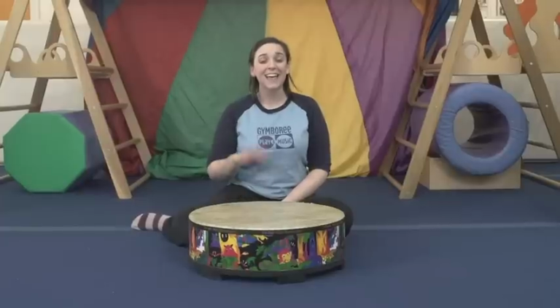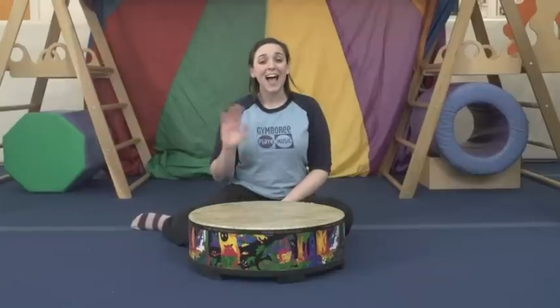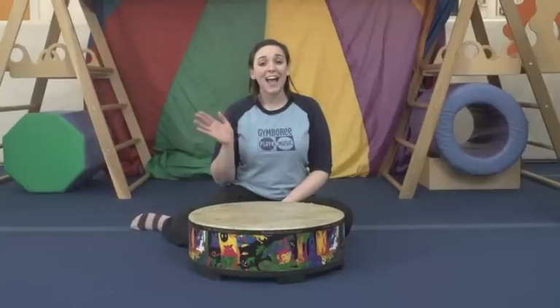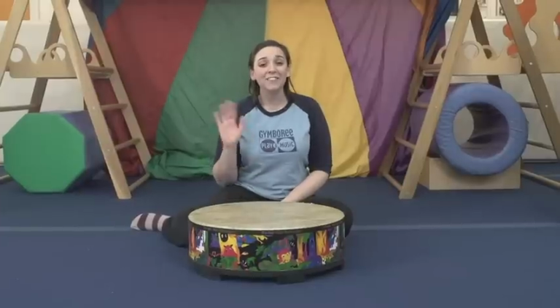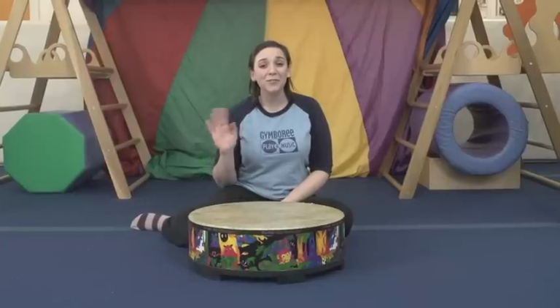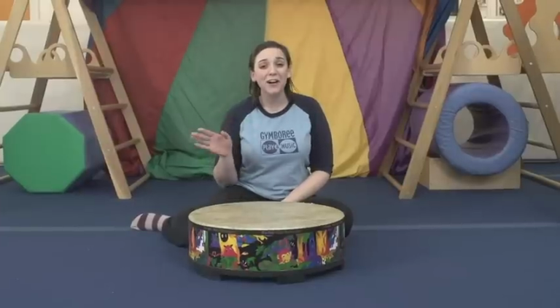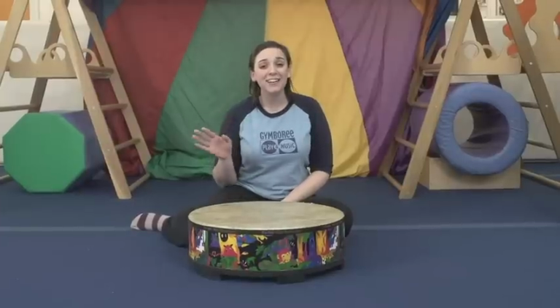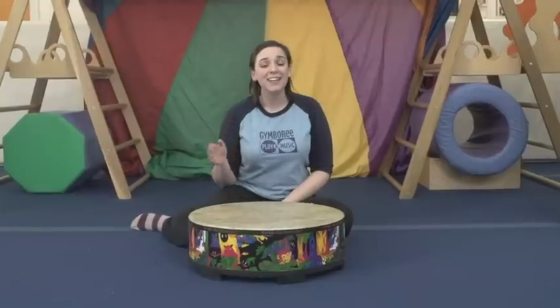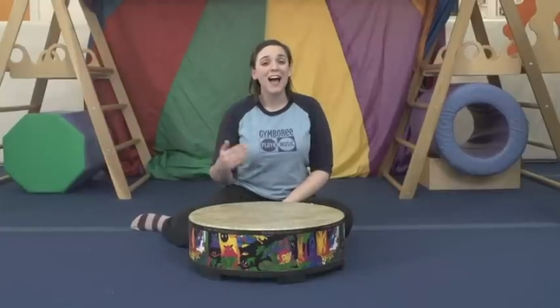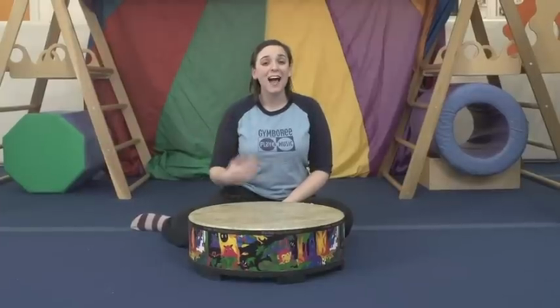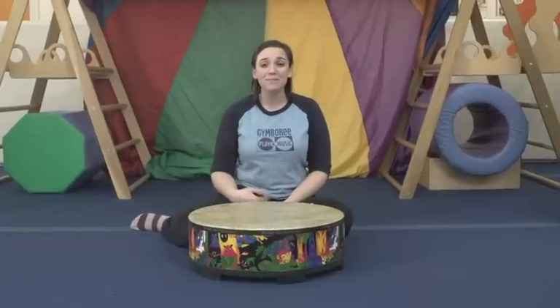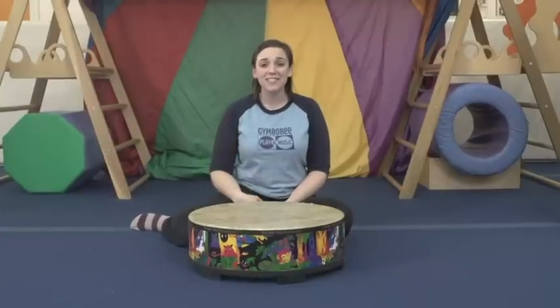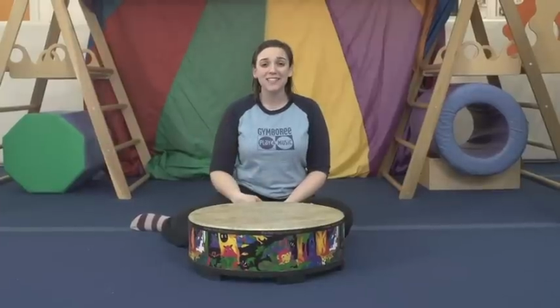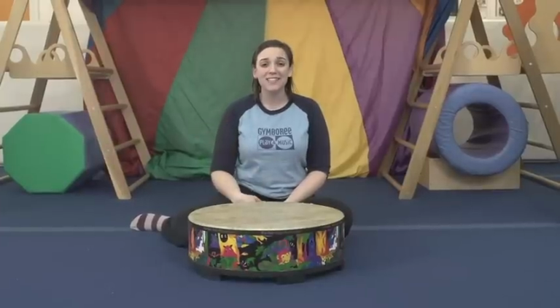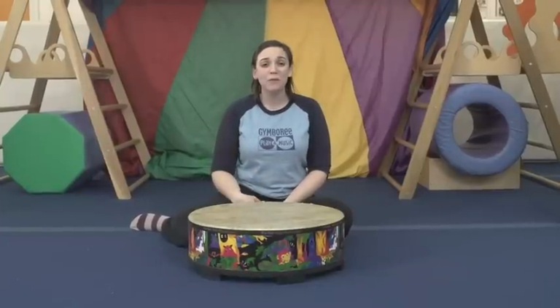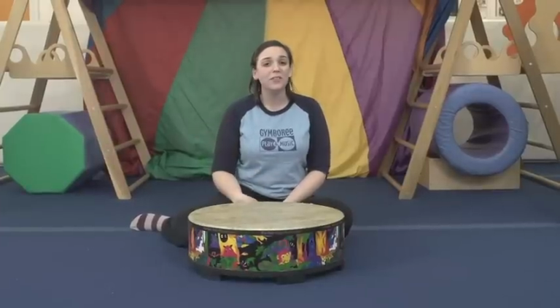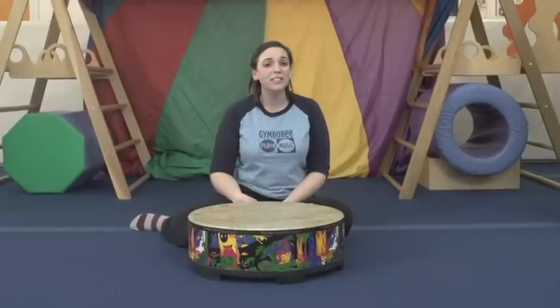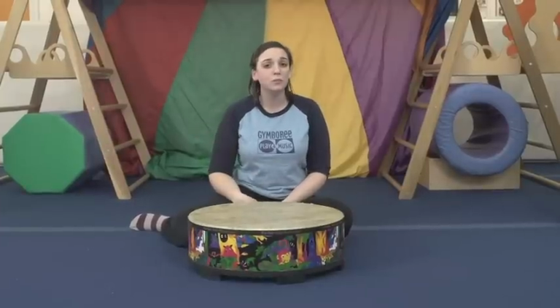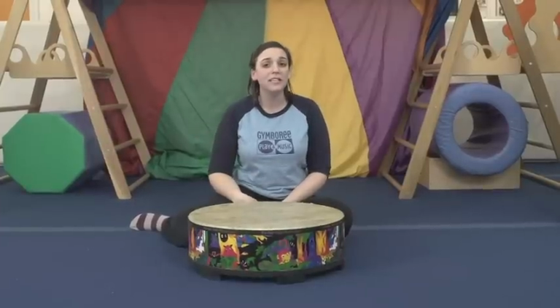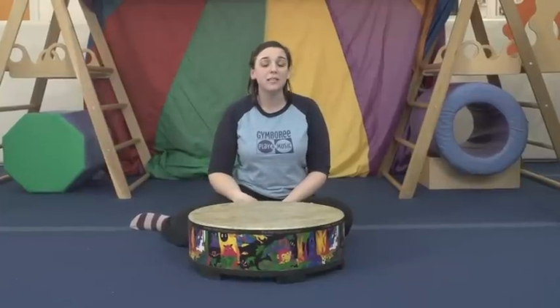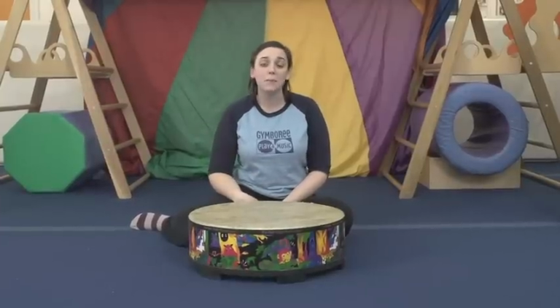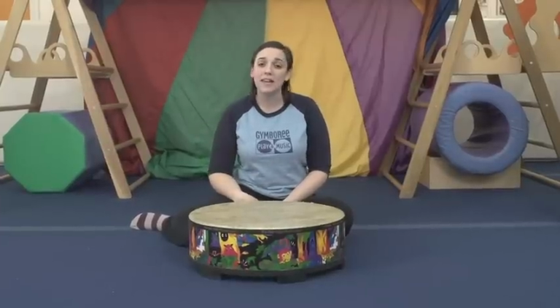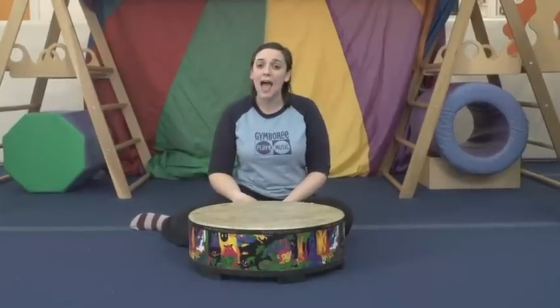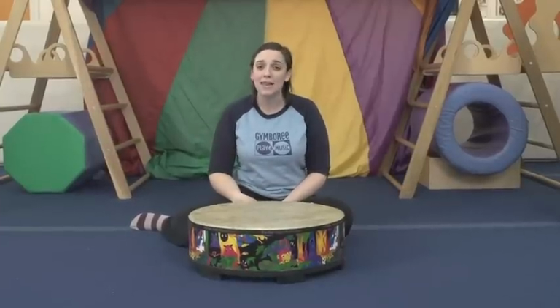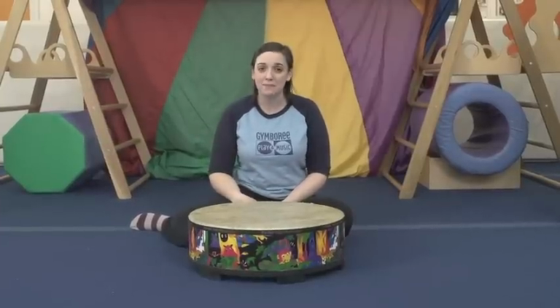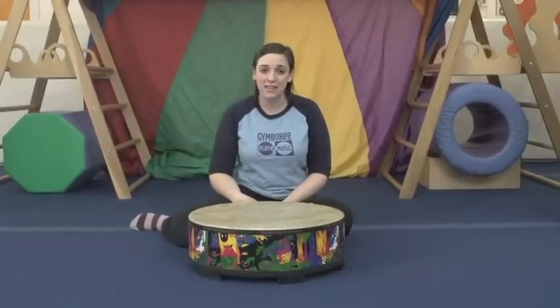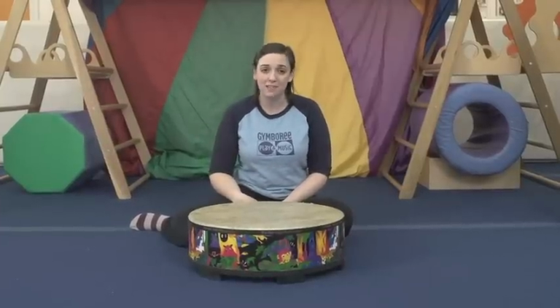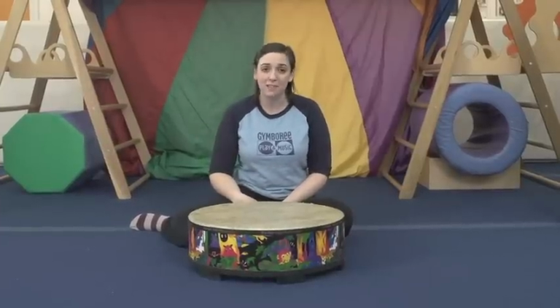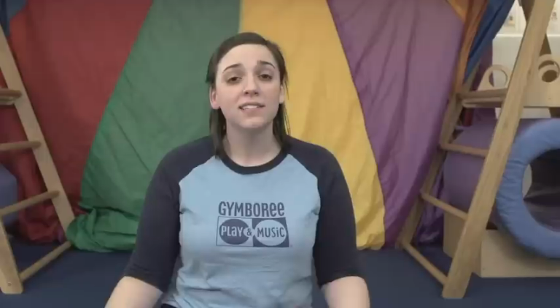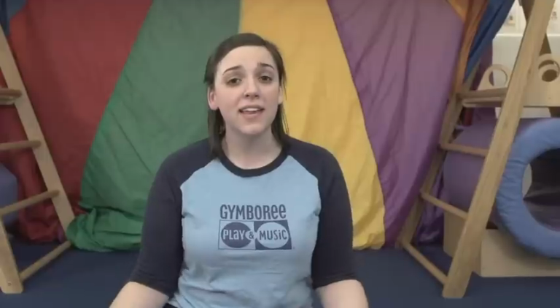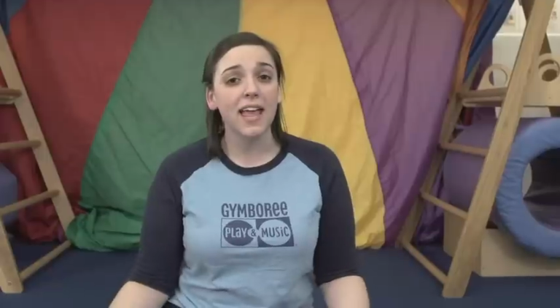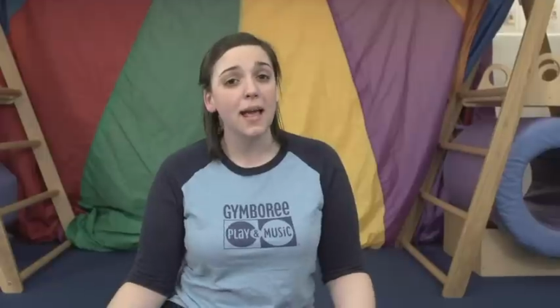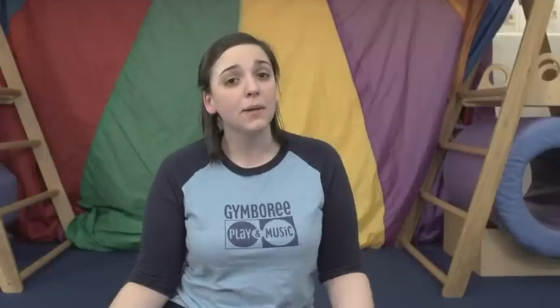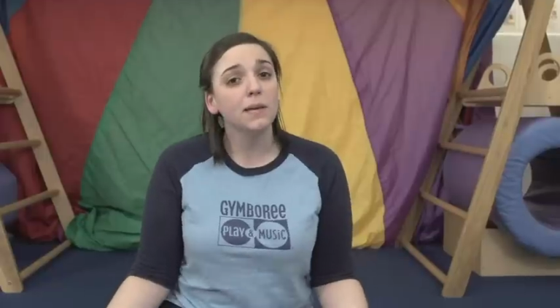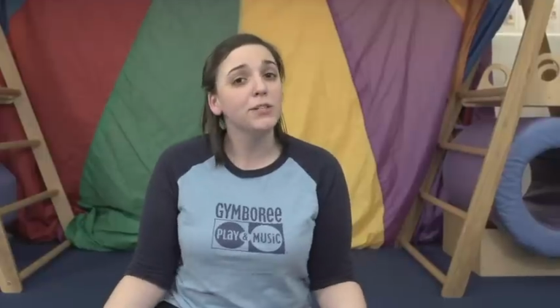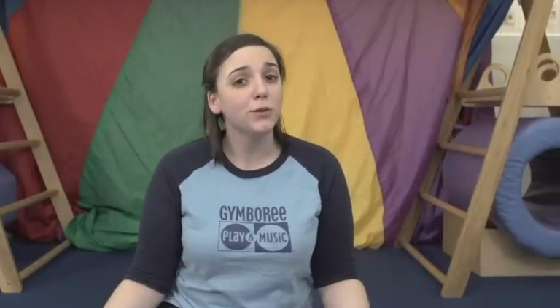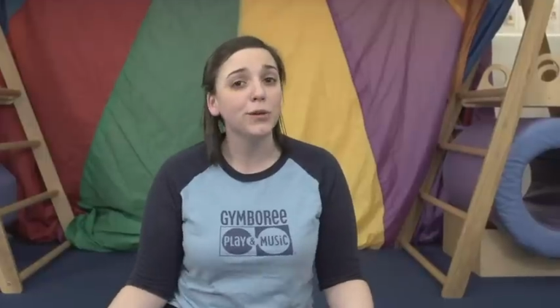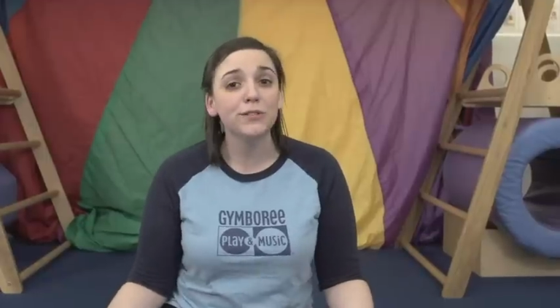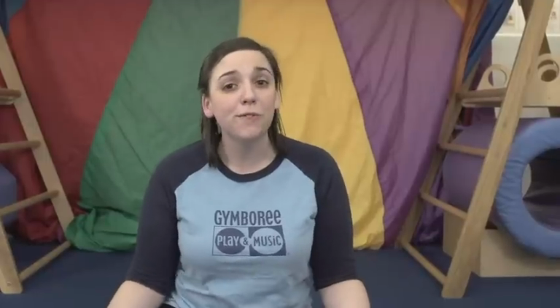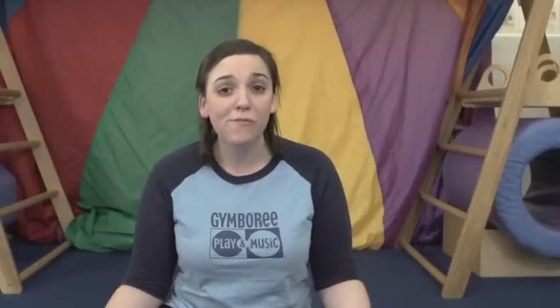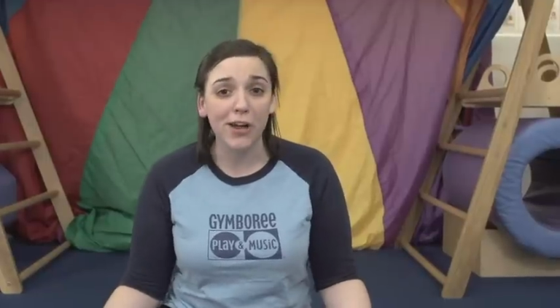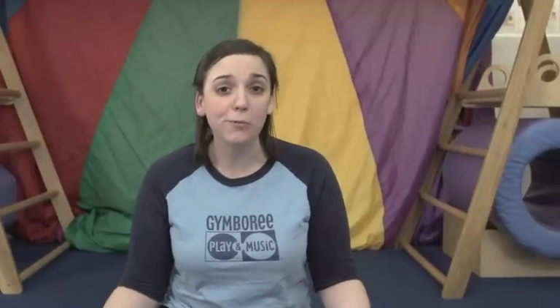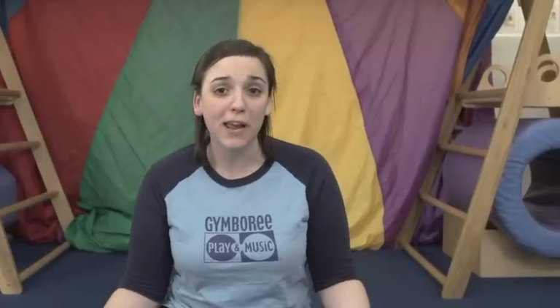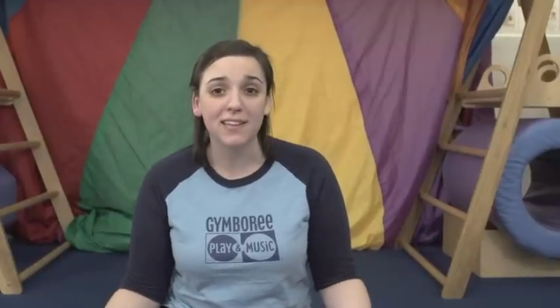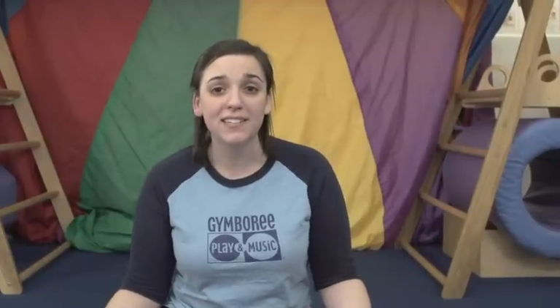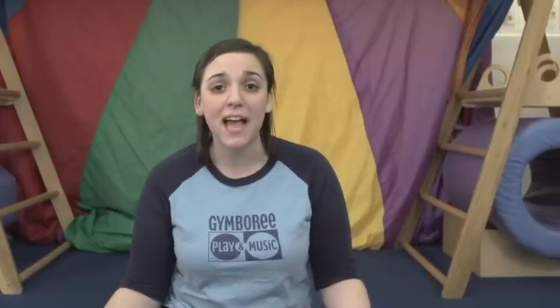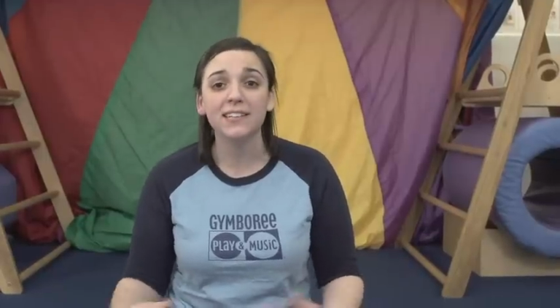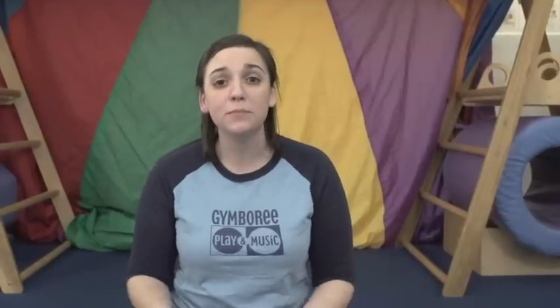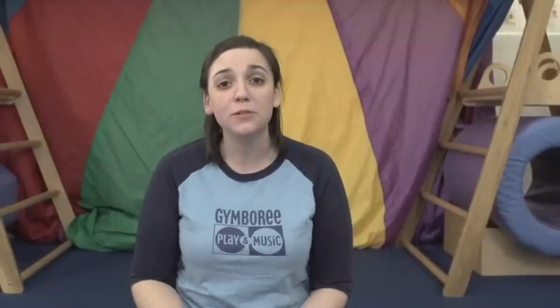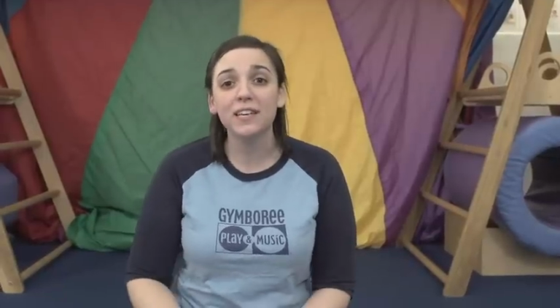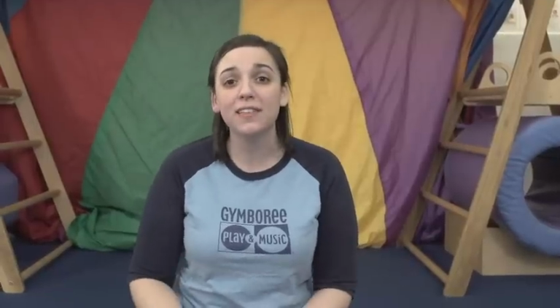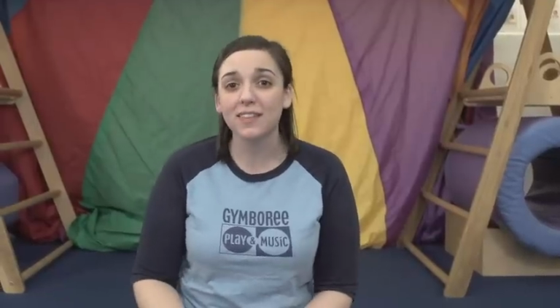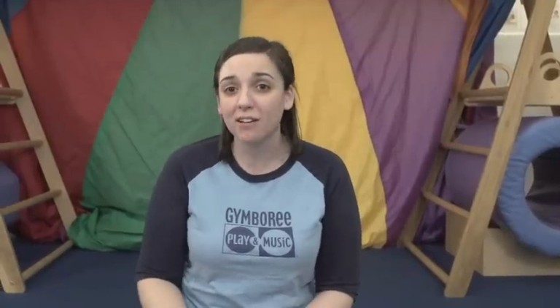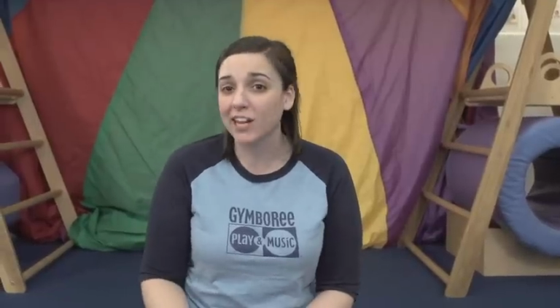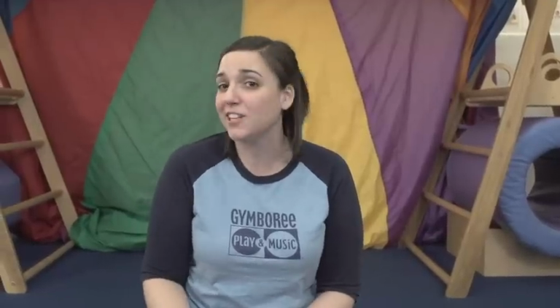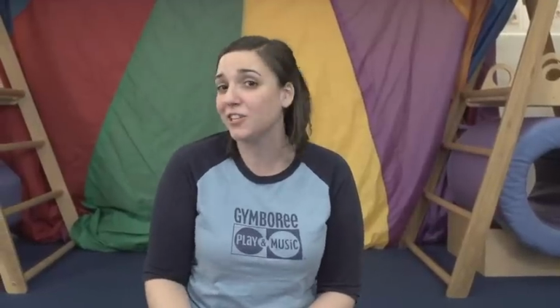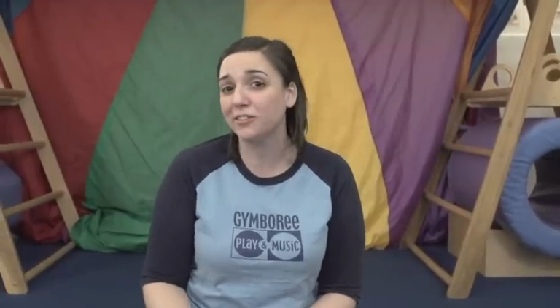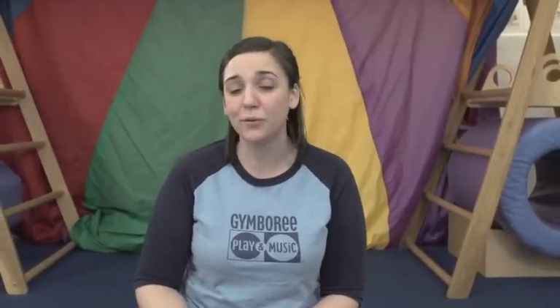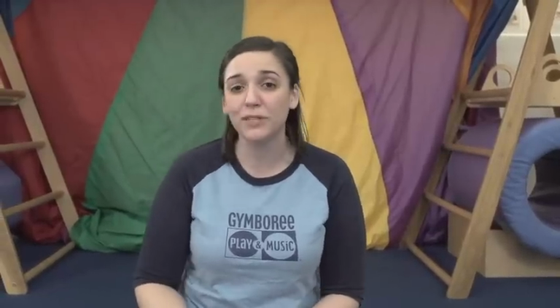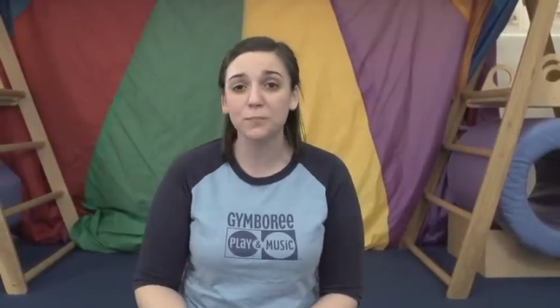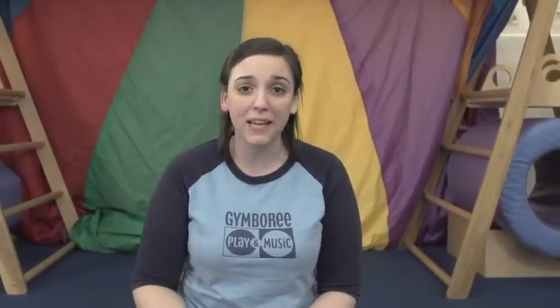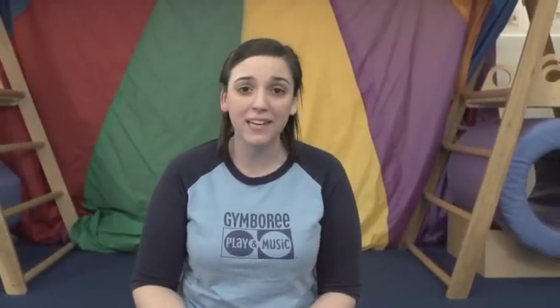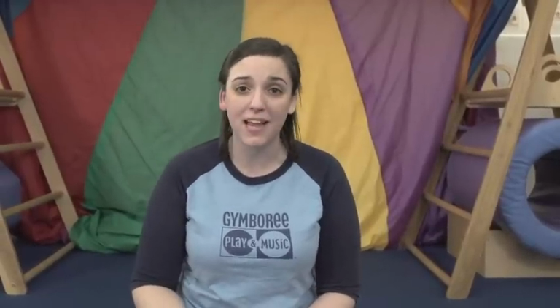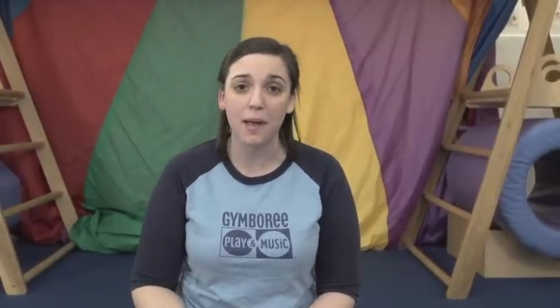Hi everyone! I'm Miss Danielle with this week's Manhattan Minute. Today I'm going to be showing you some fun ways to add music theory into your little one's playtime.